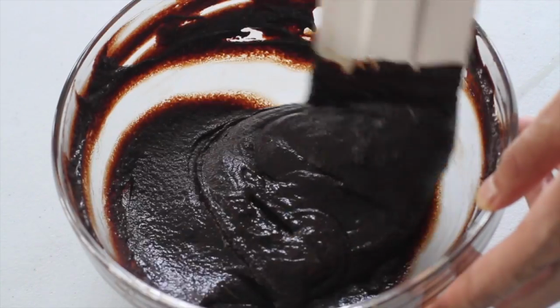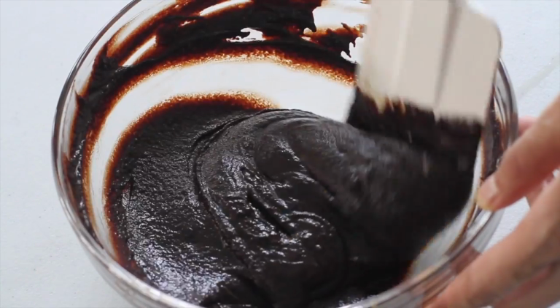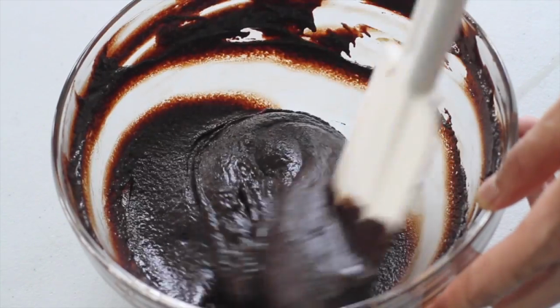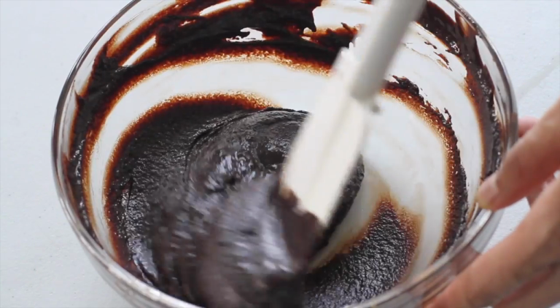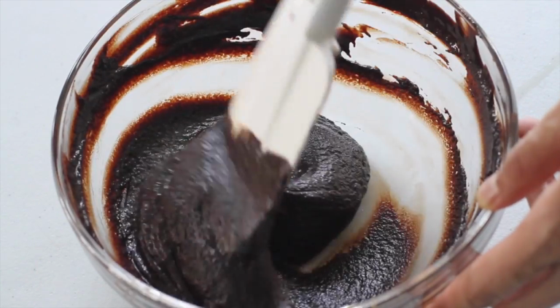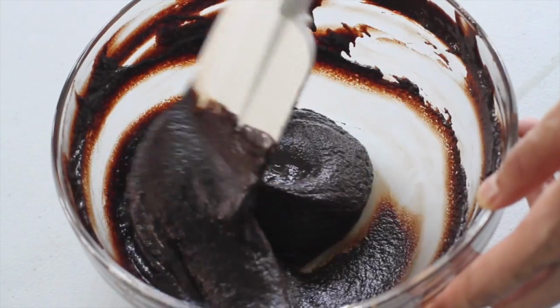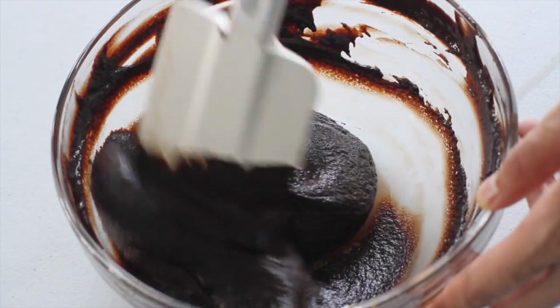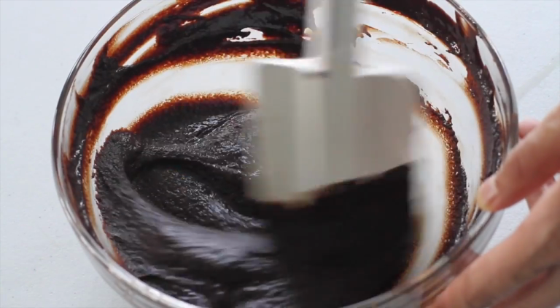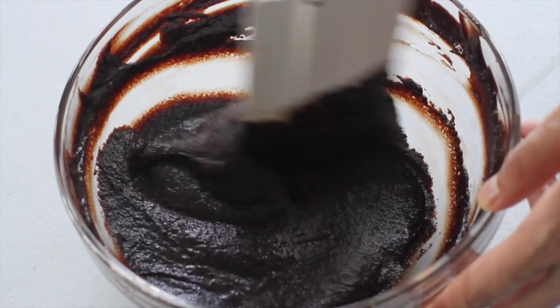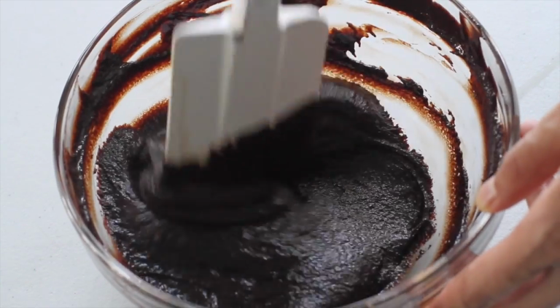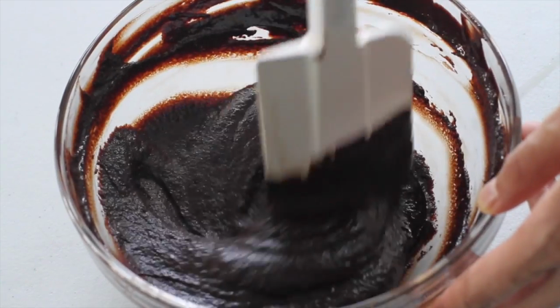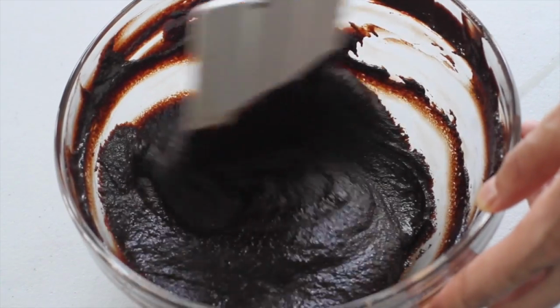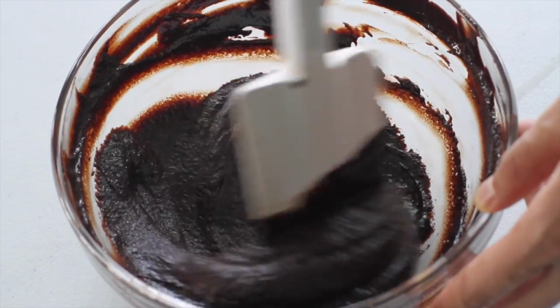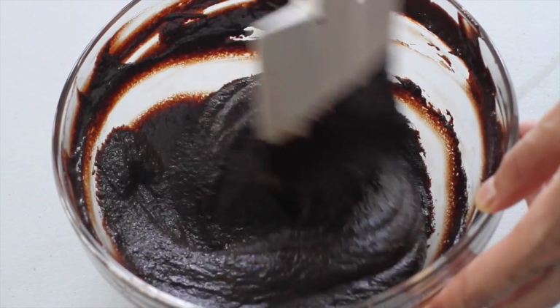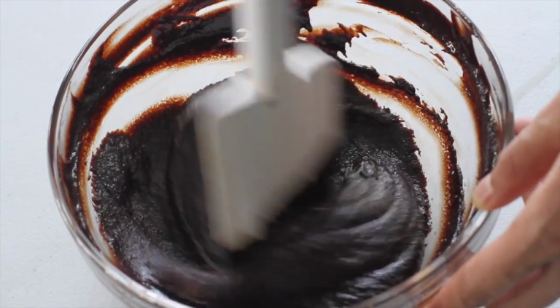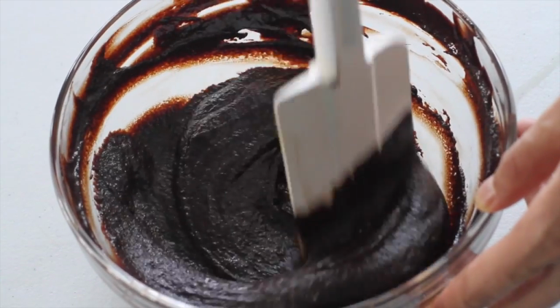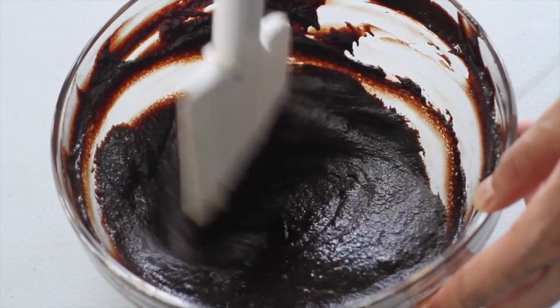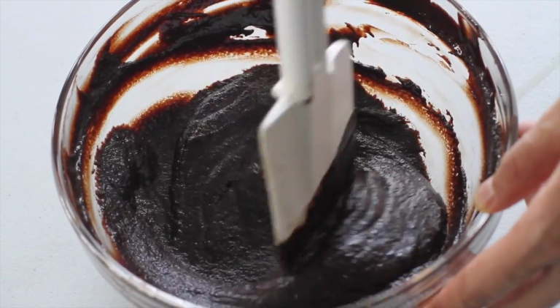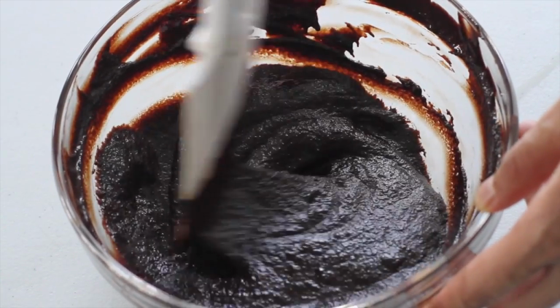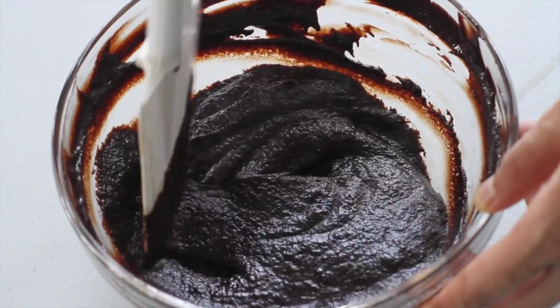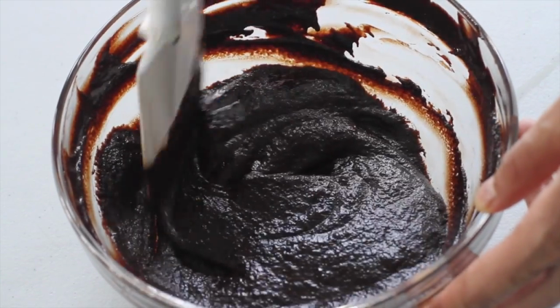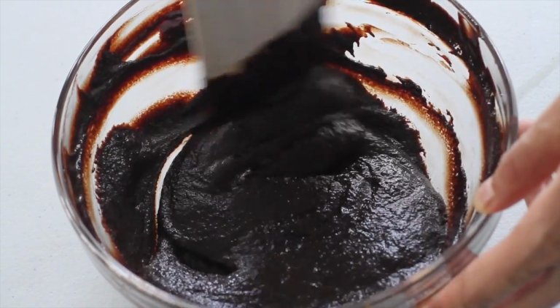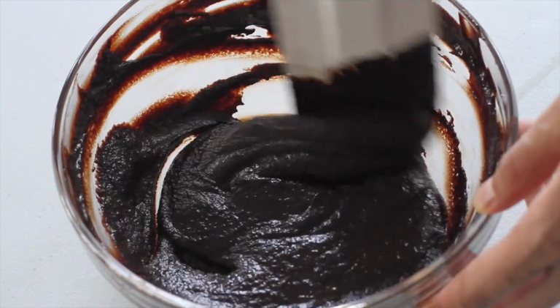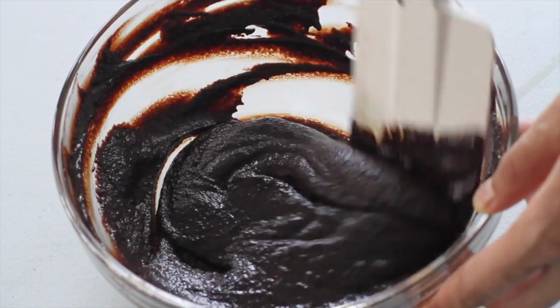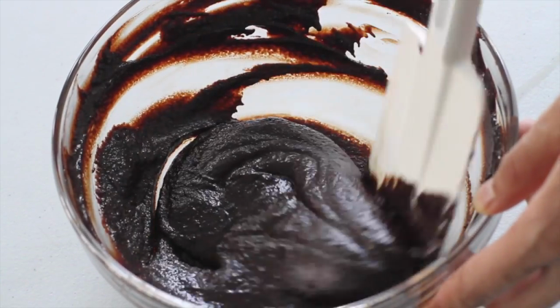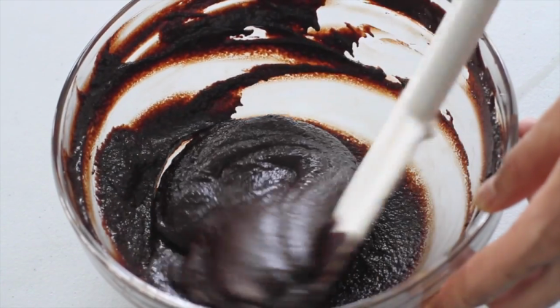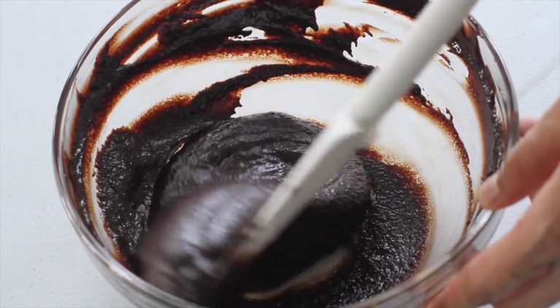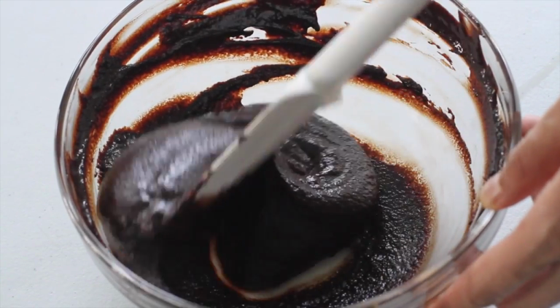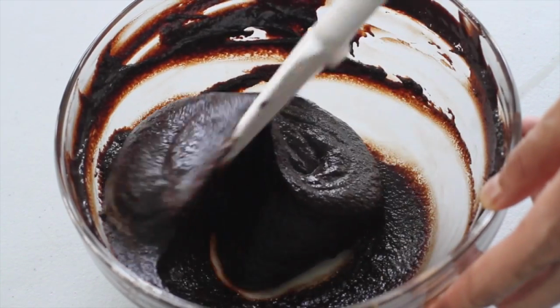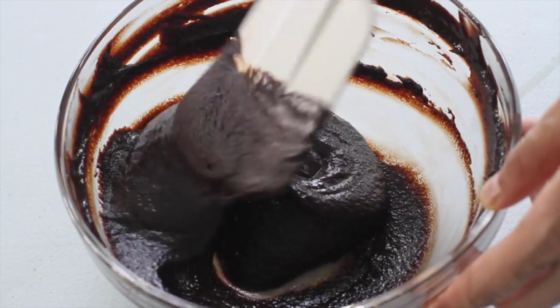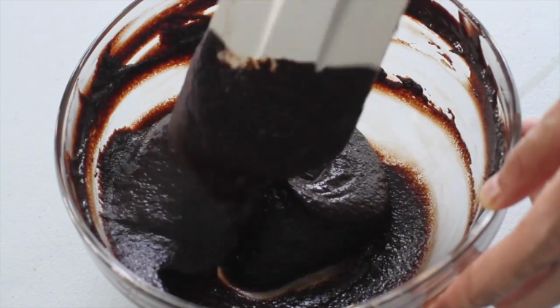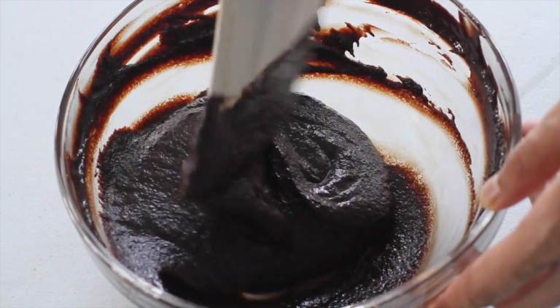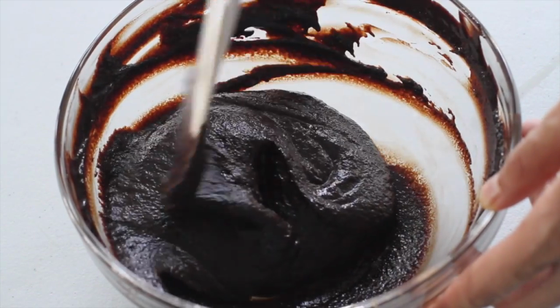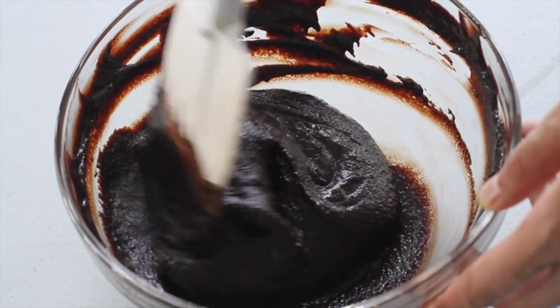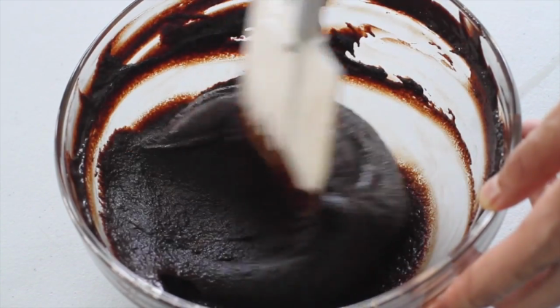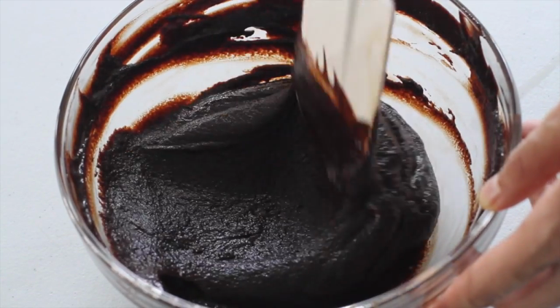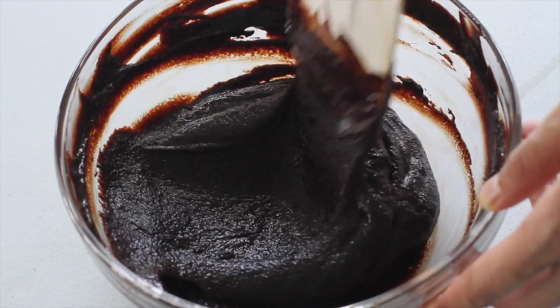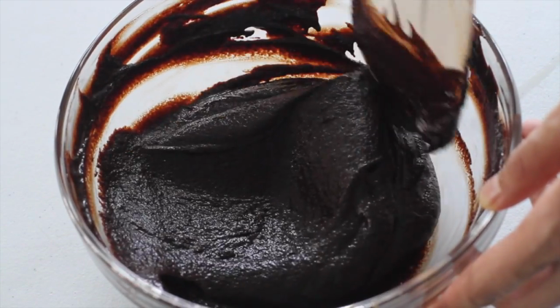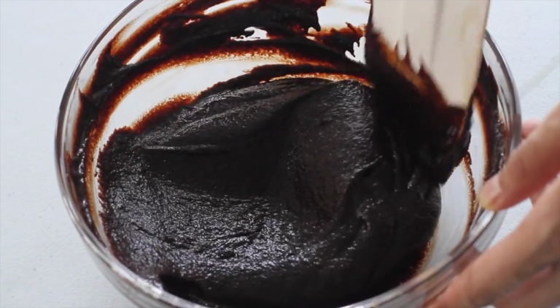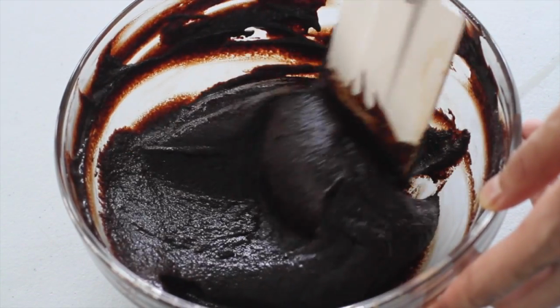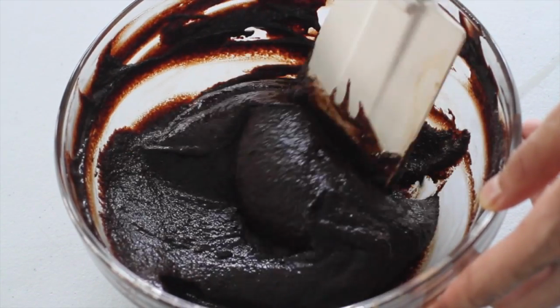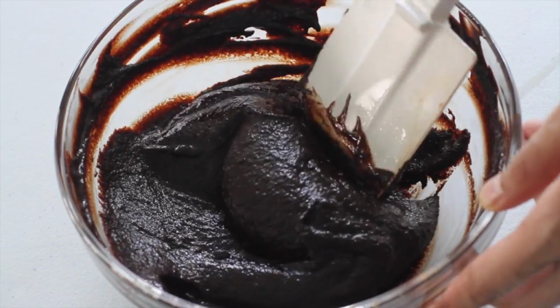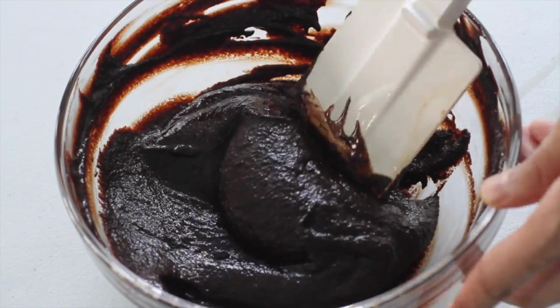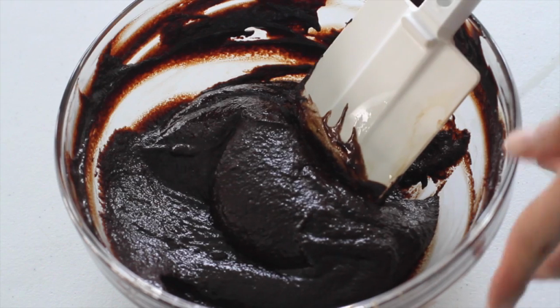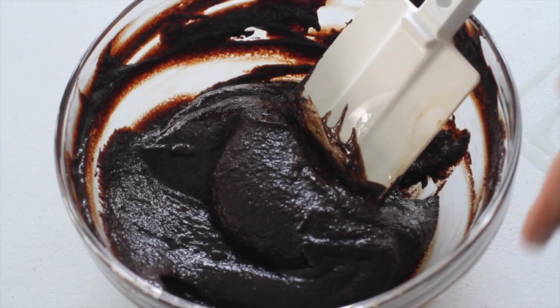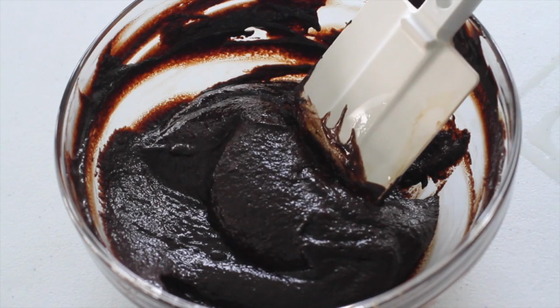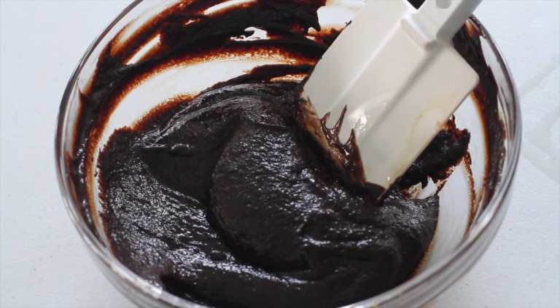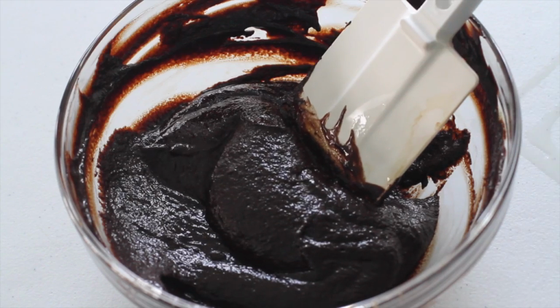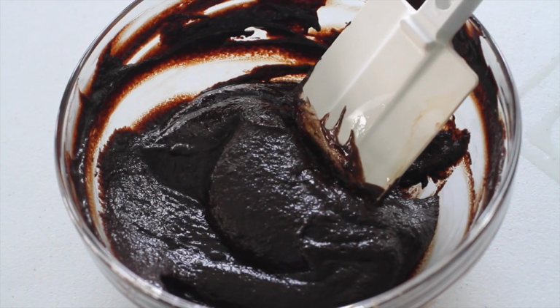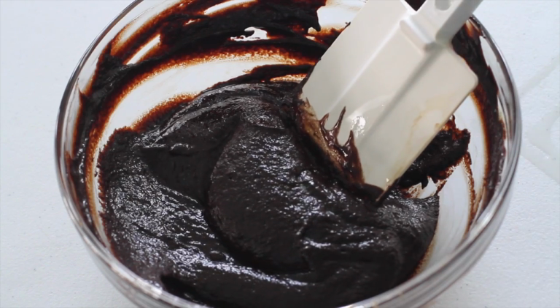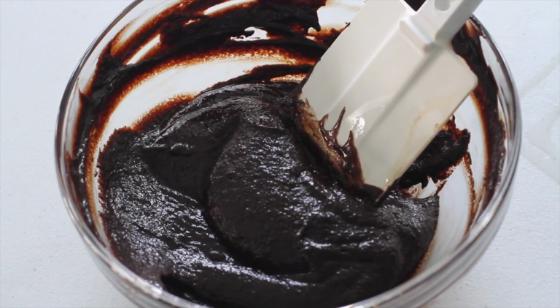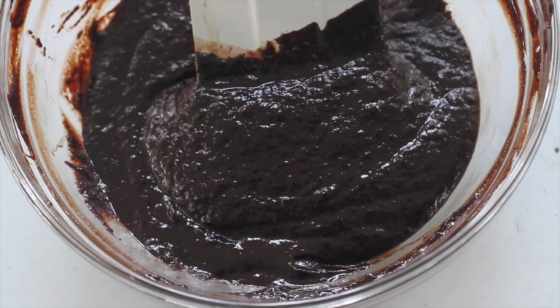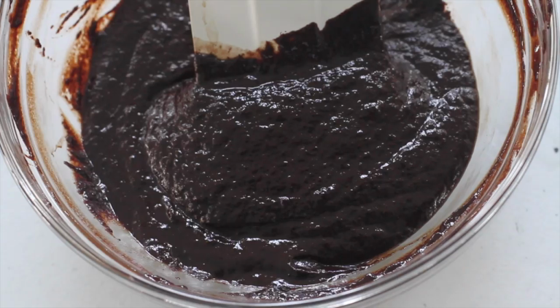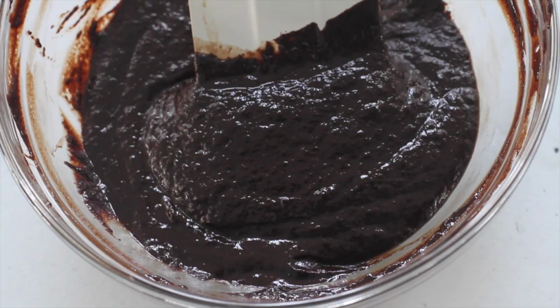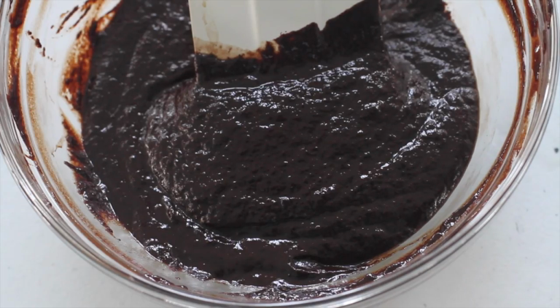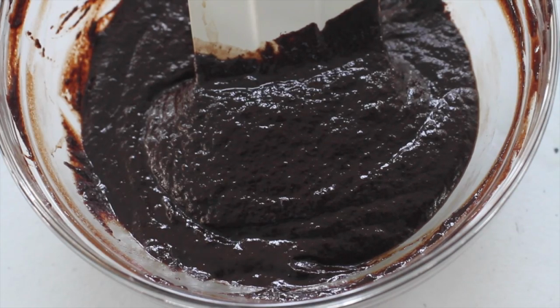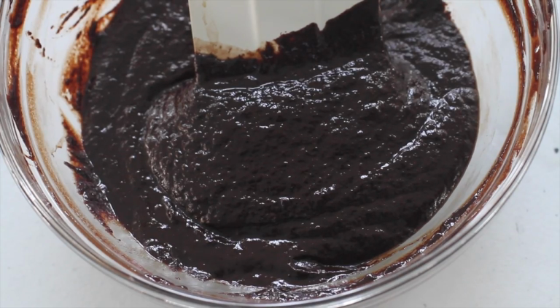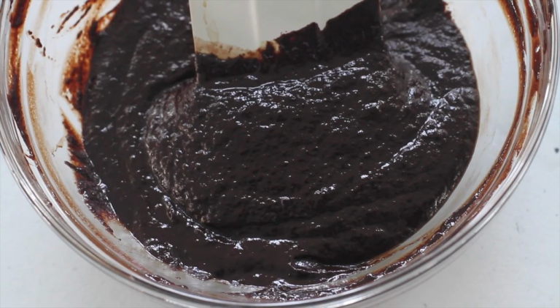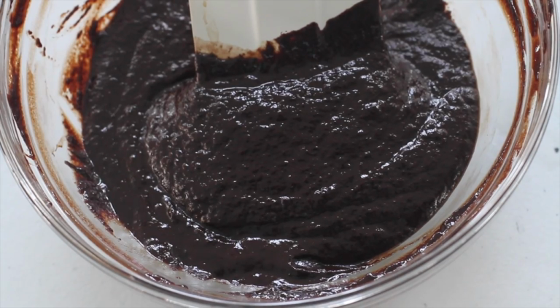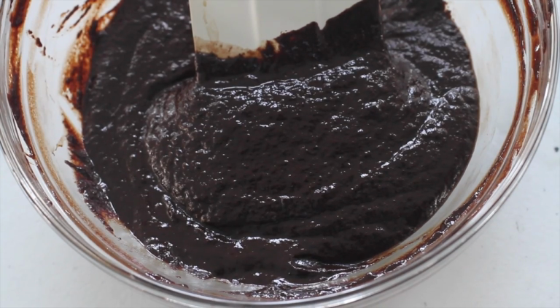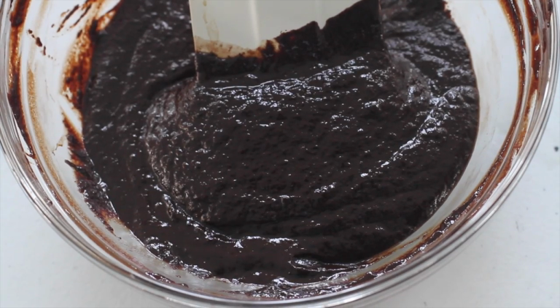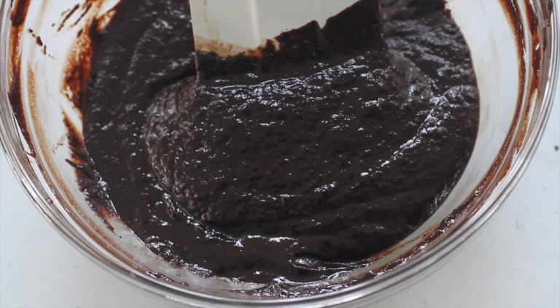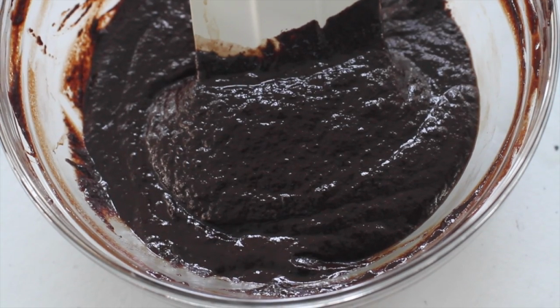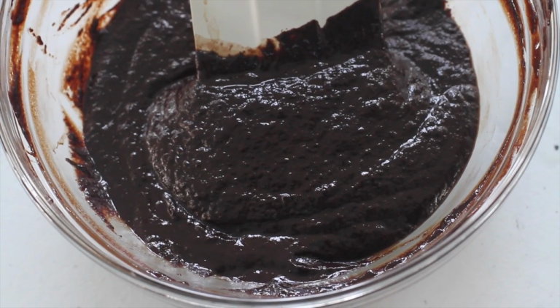The mixture might look a little grainy once you add all the egg yolks in, but that's okay. We're just gonna set this aside for now.